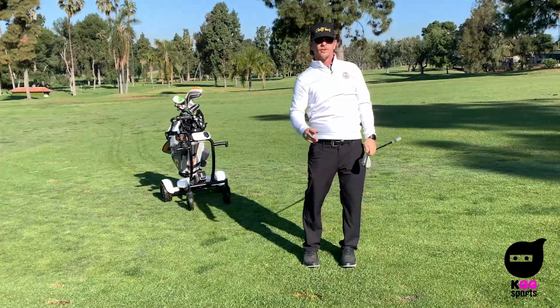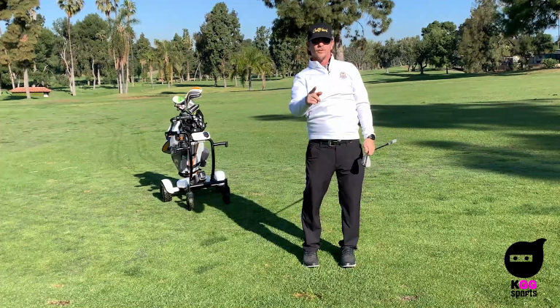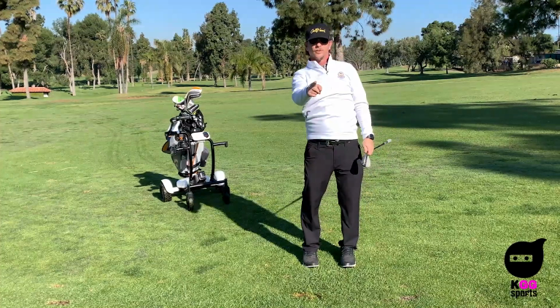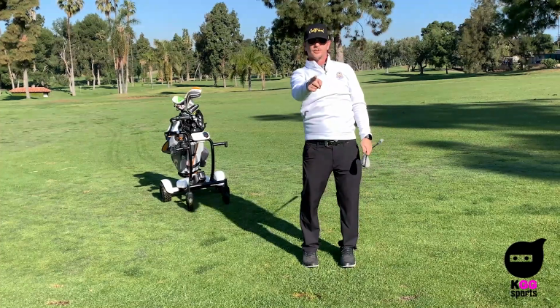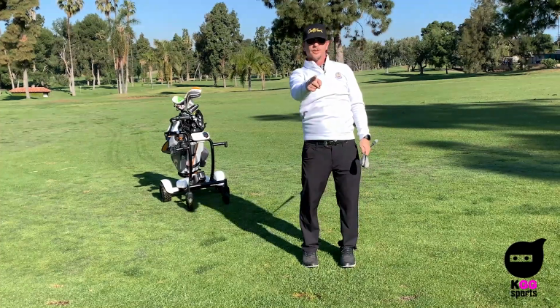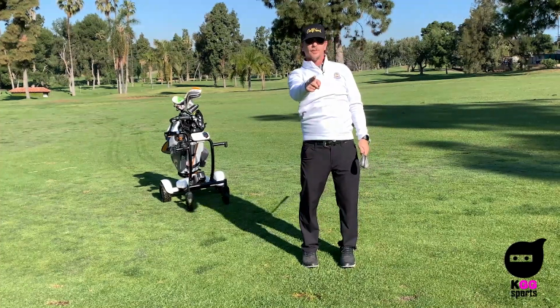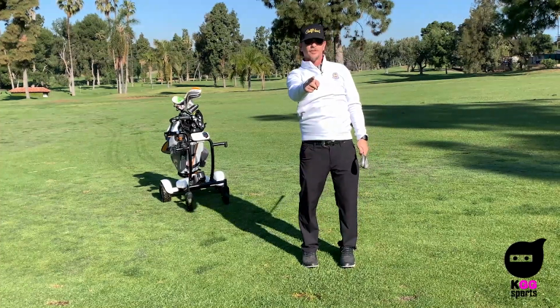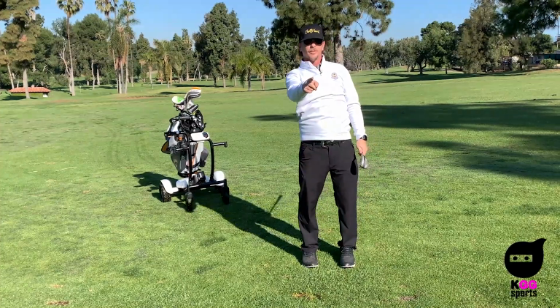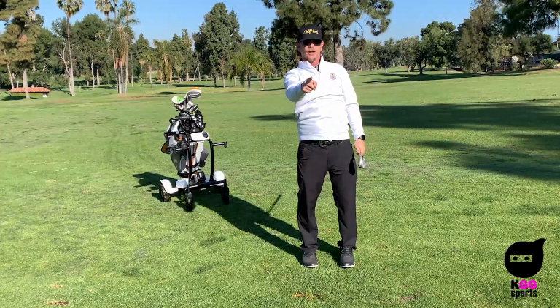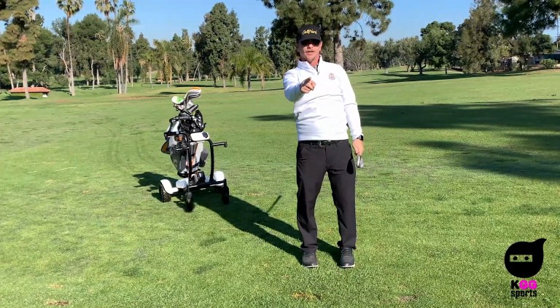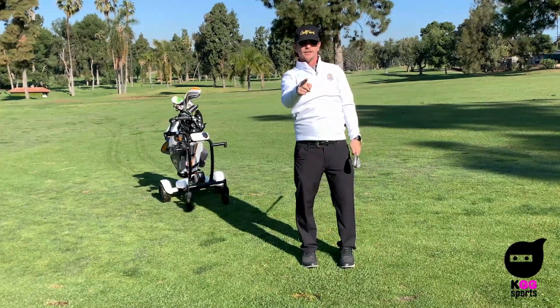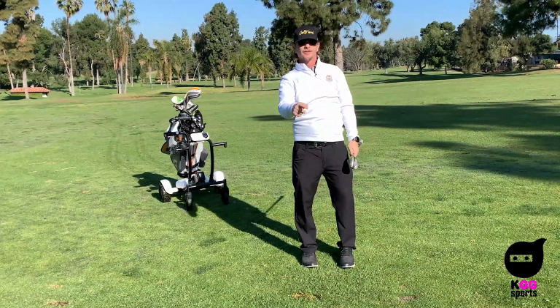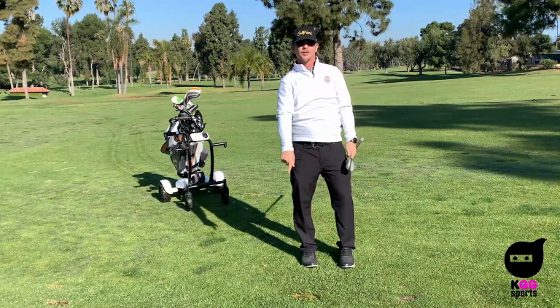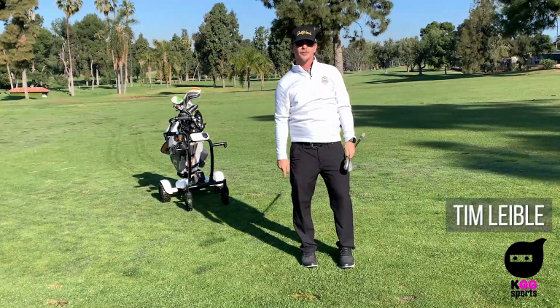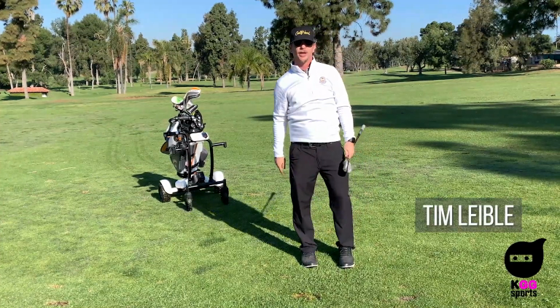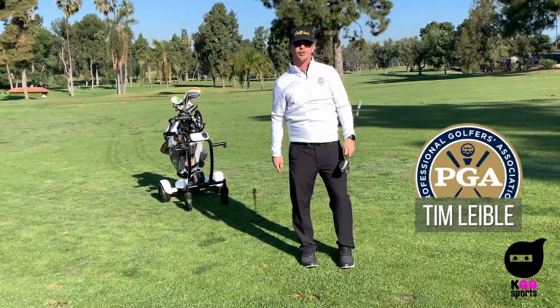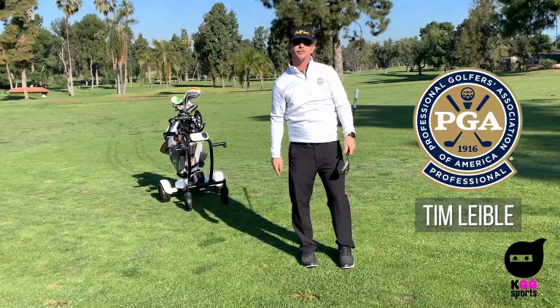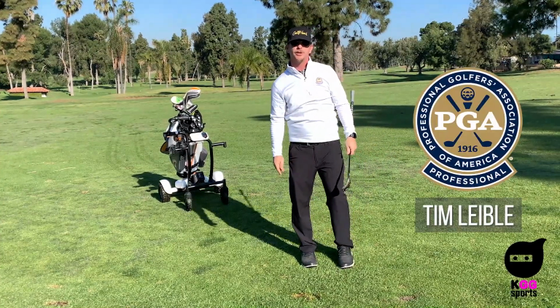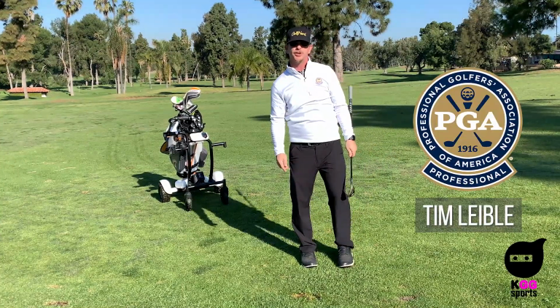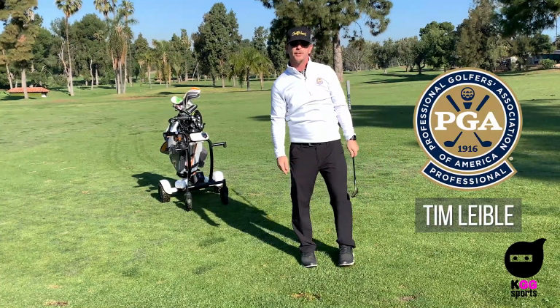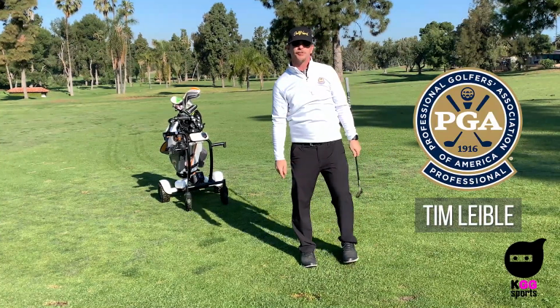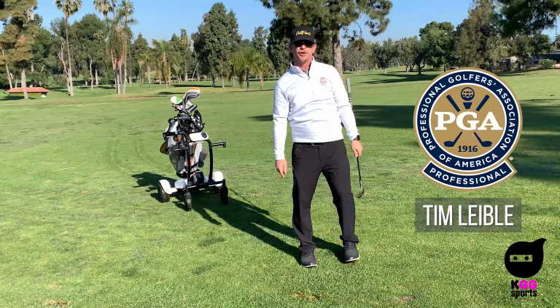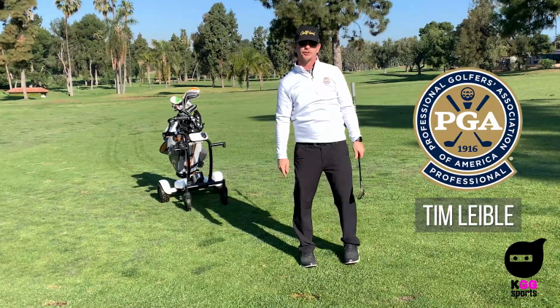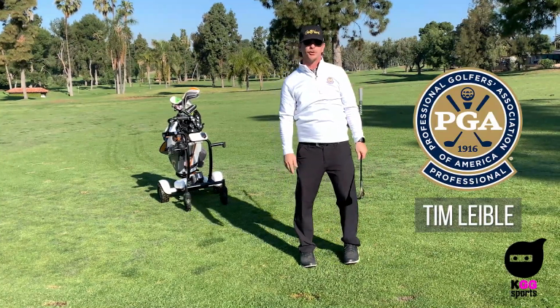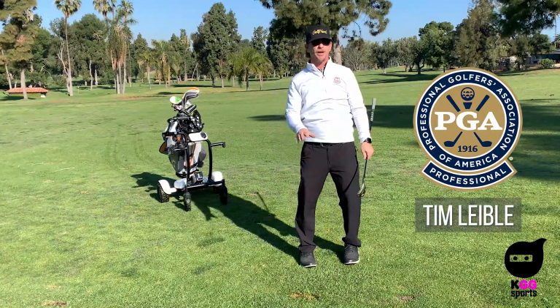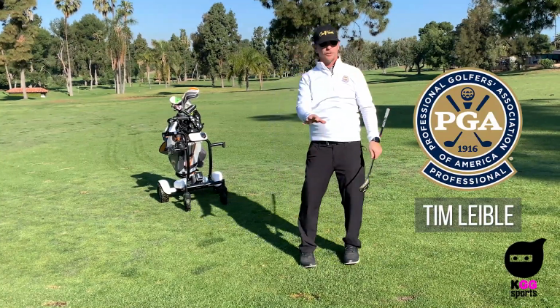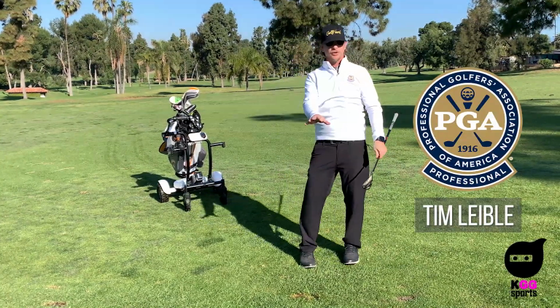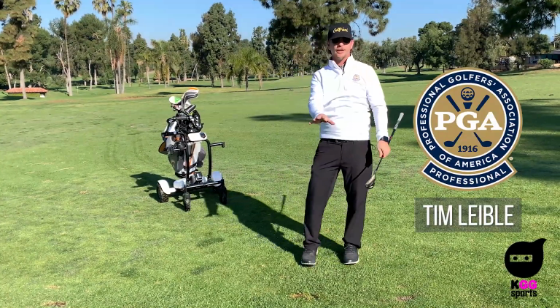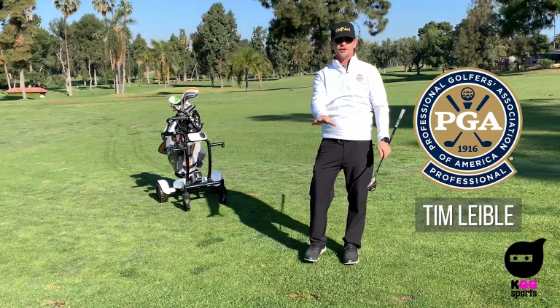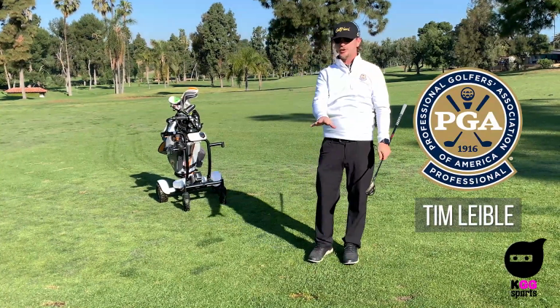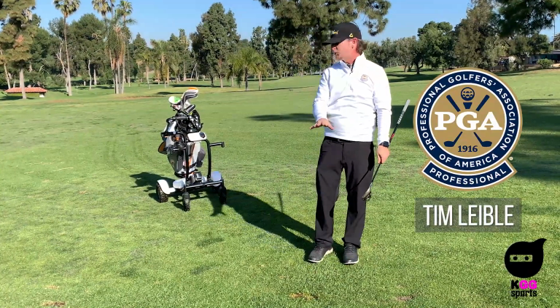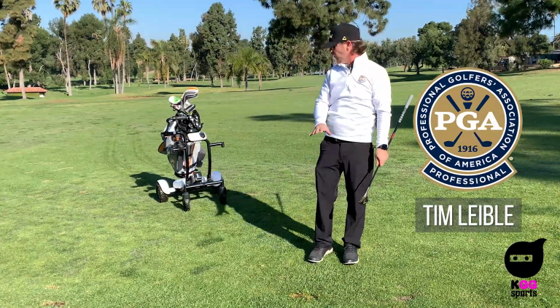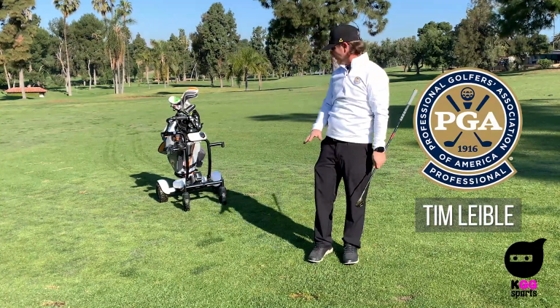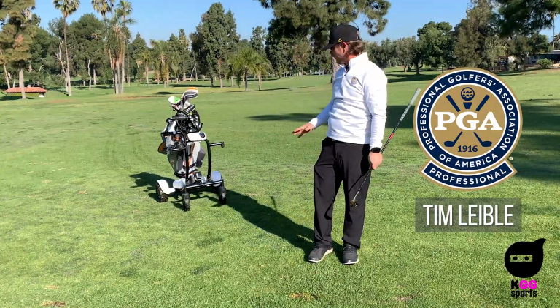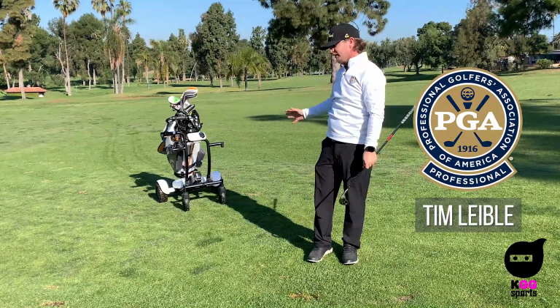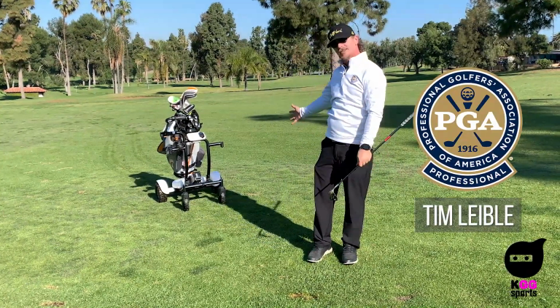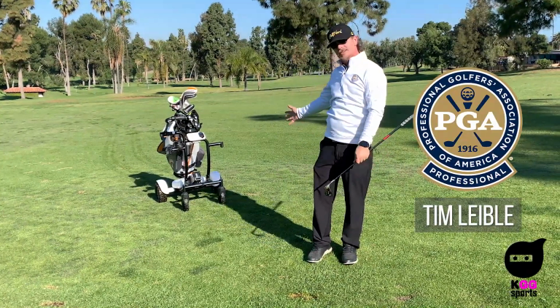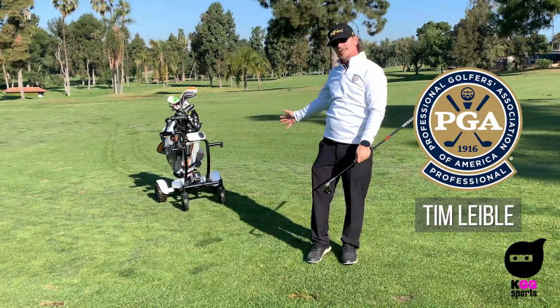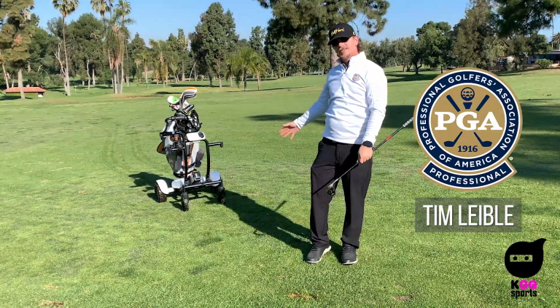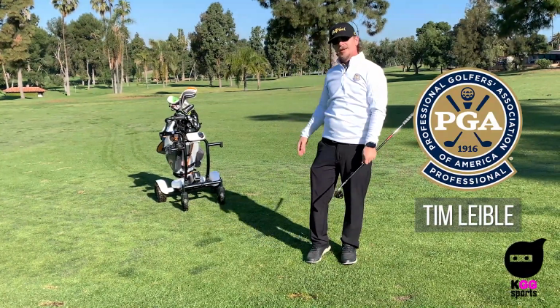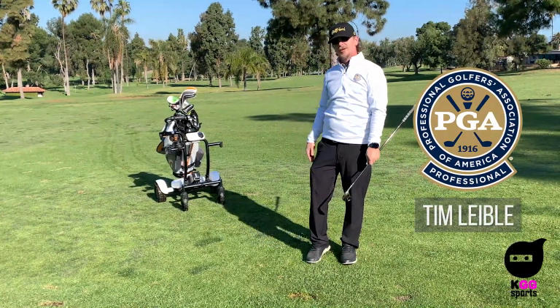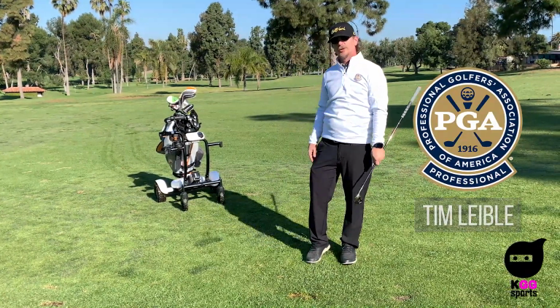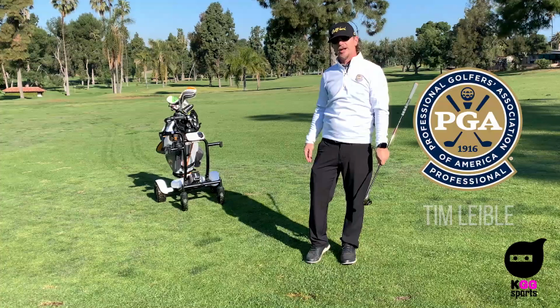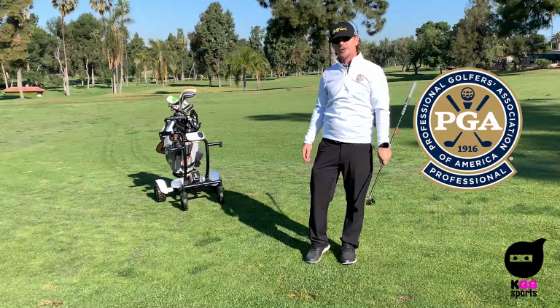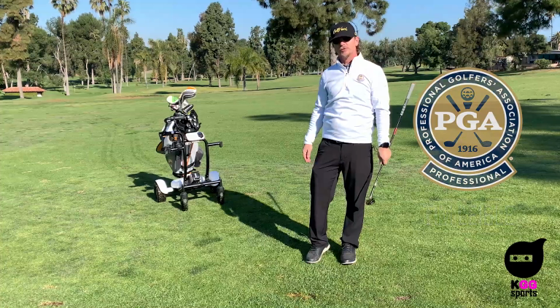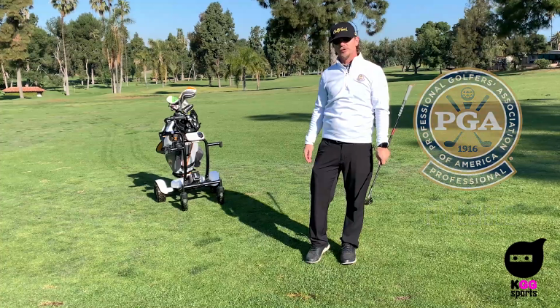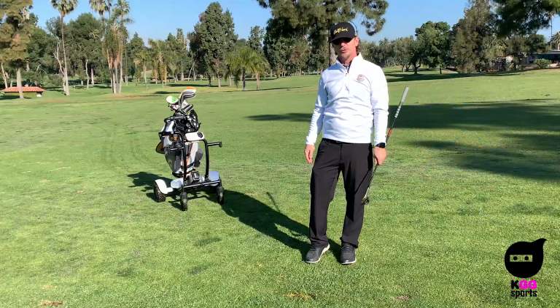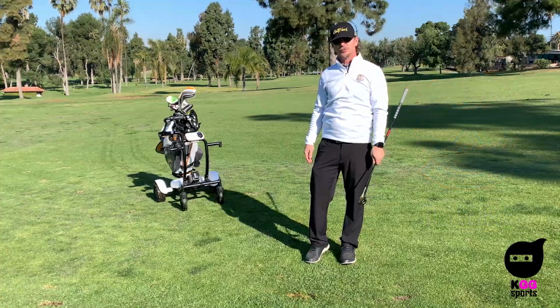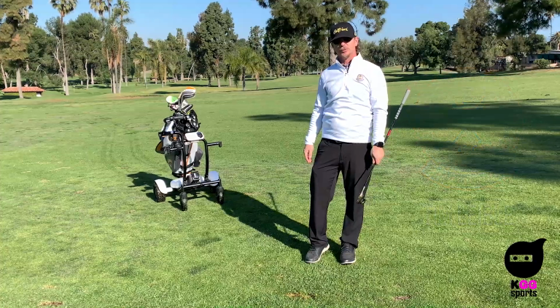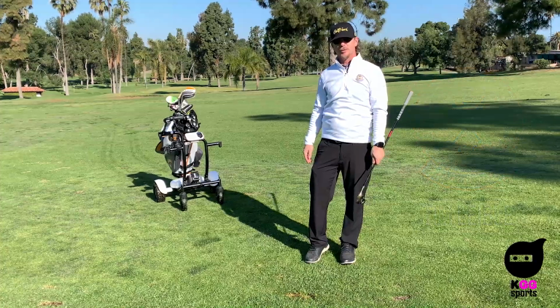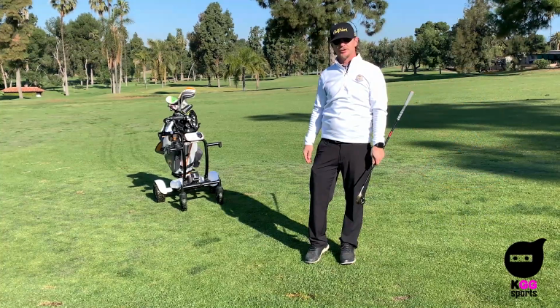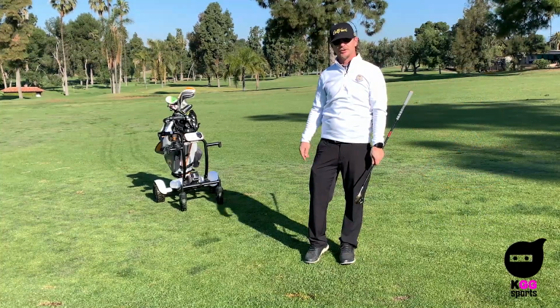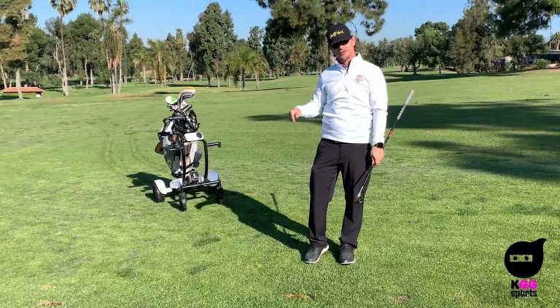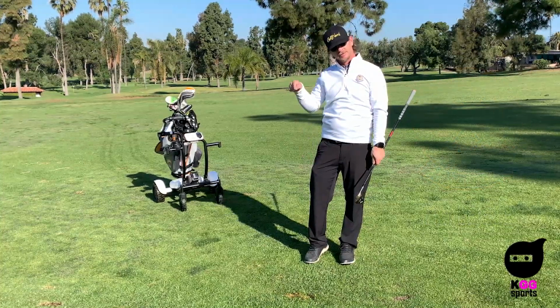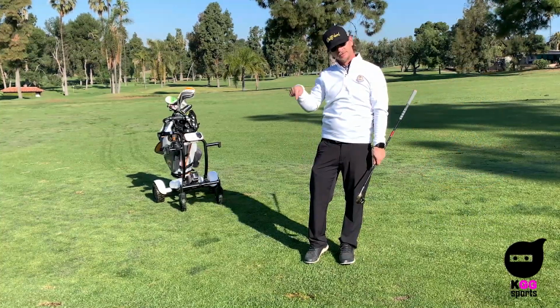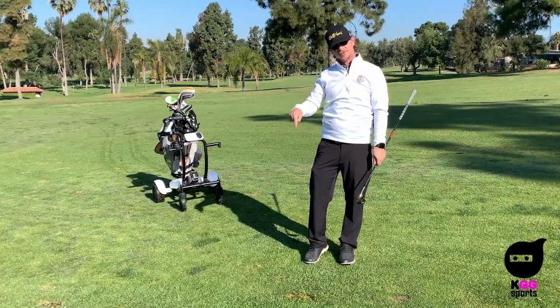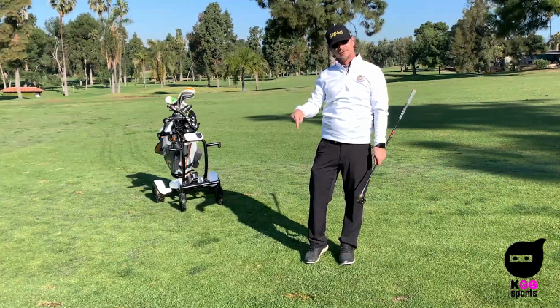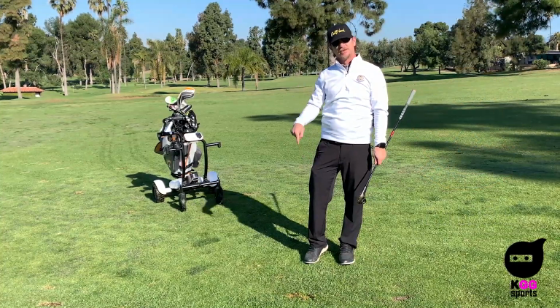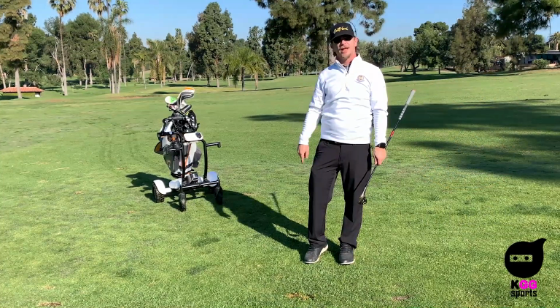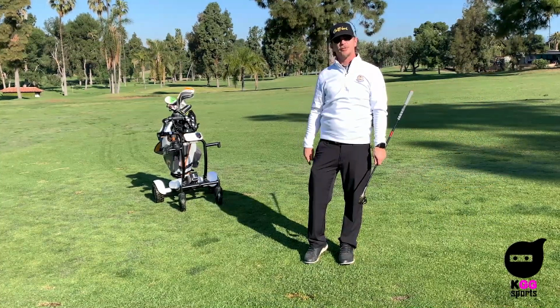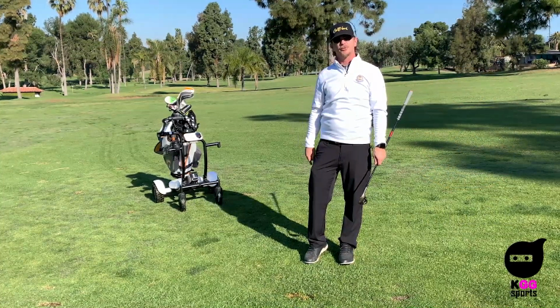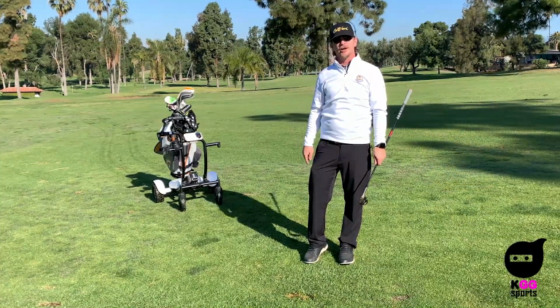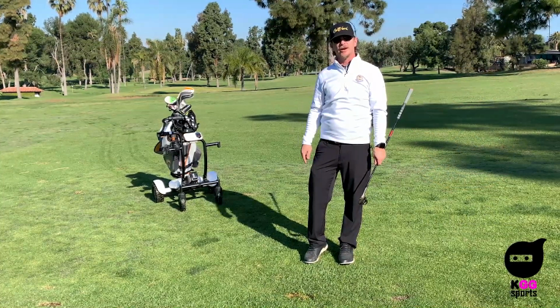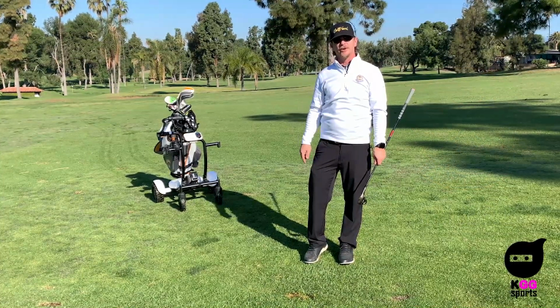What's up everybody, Tim Lively, PGA professional, back with KGG Sports. The Hello Caddy review that was promised happens right now.